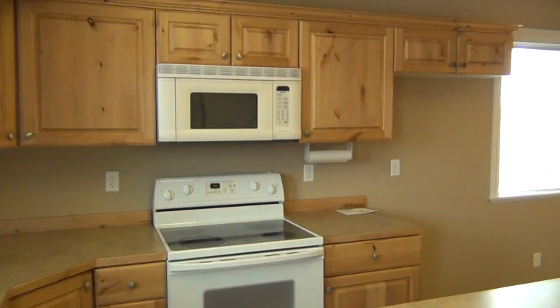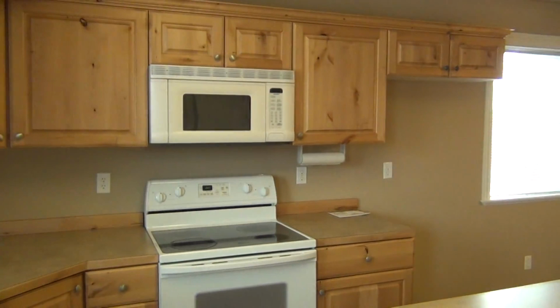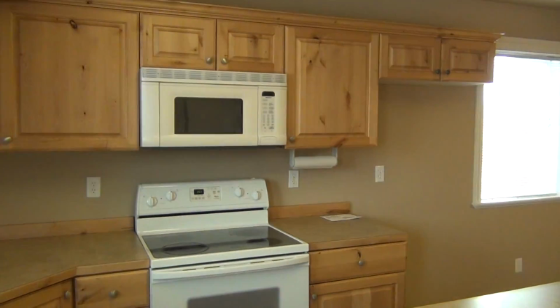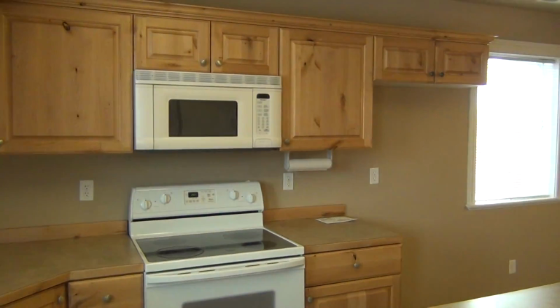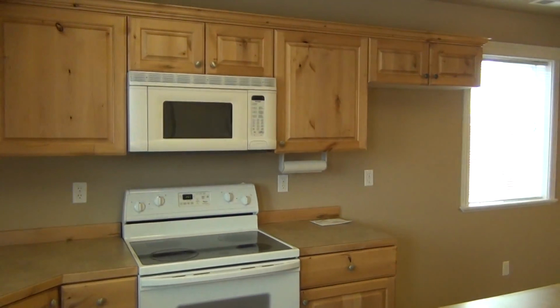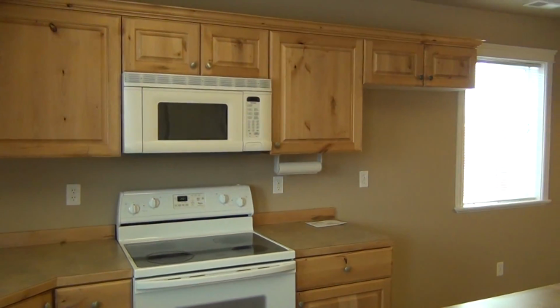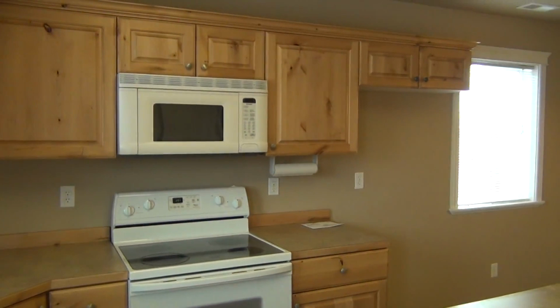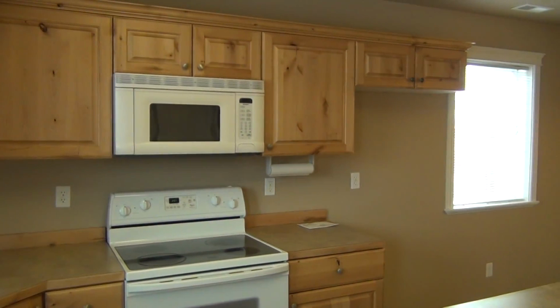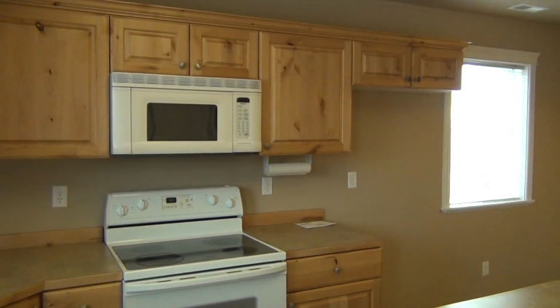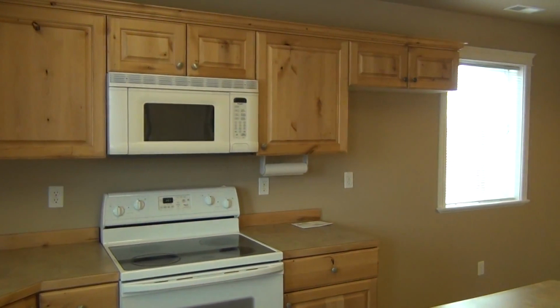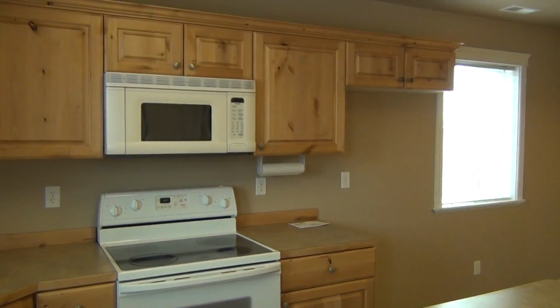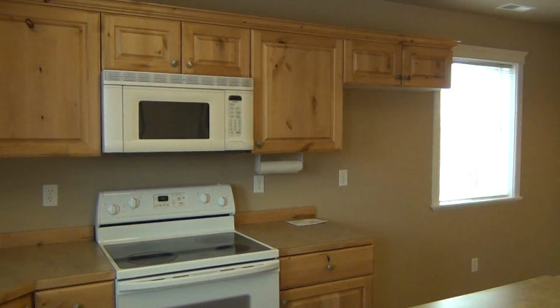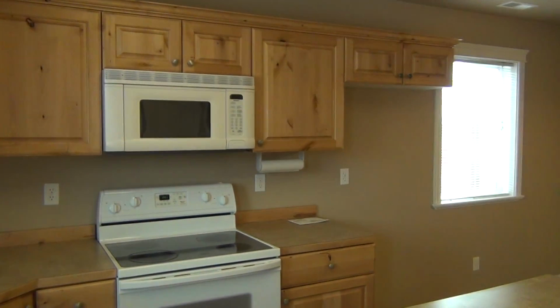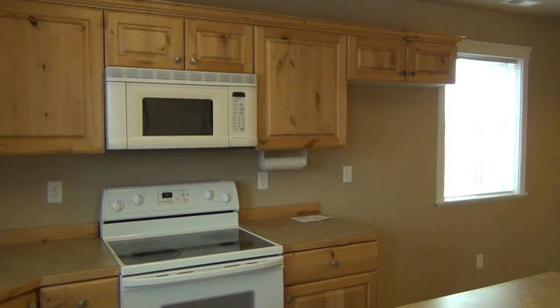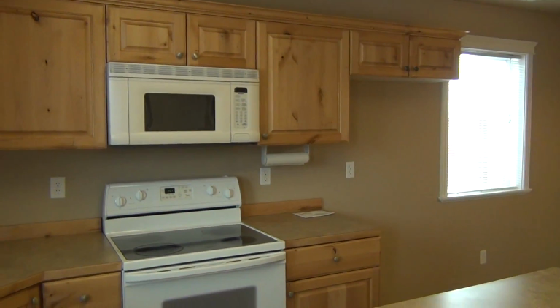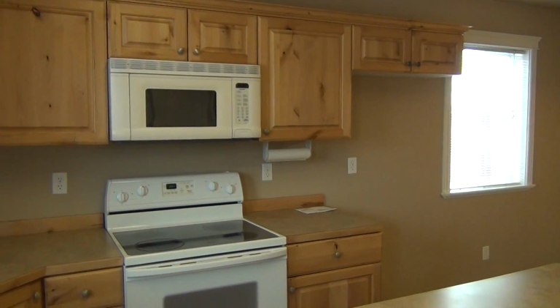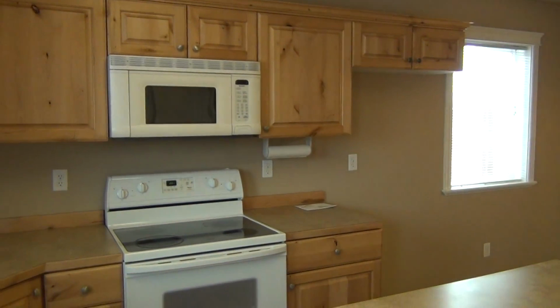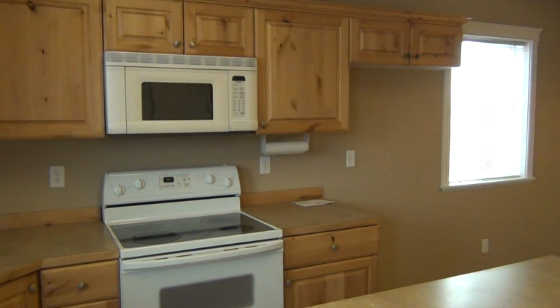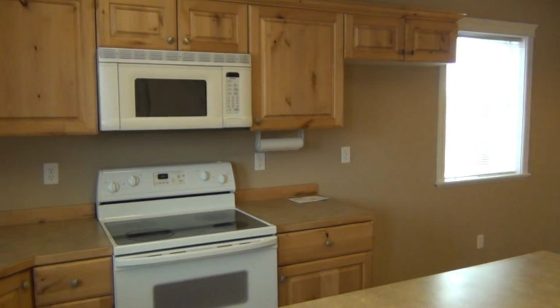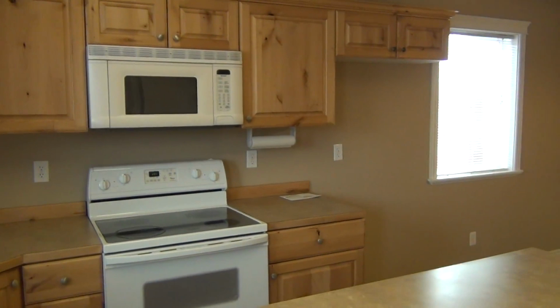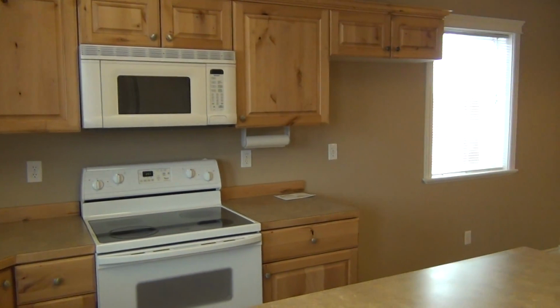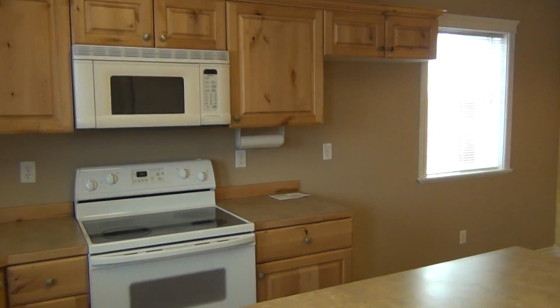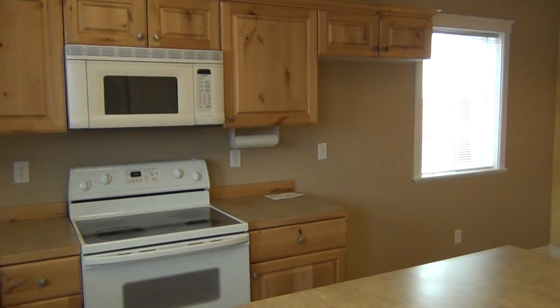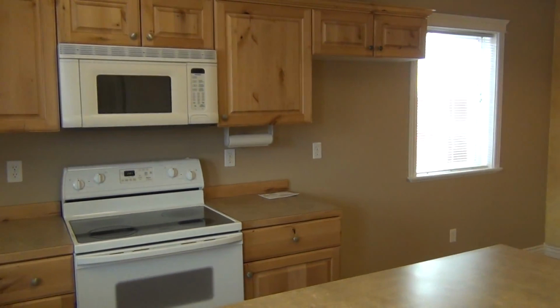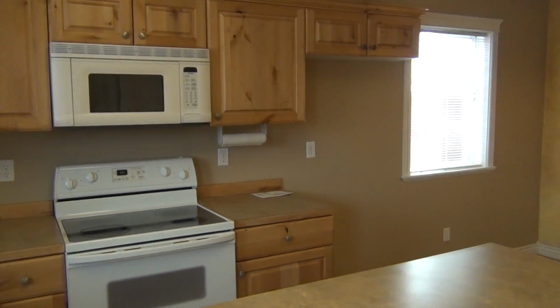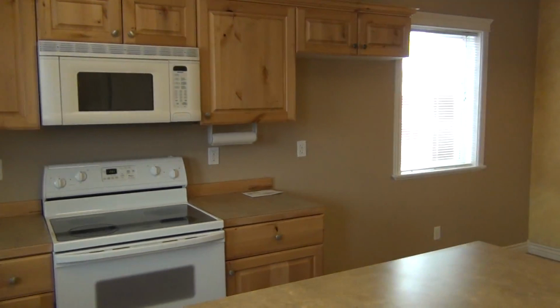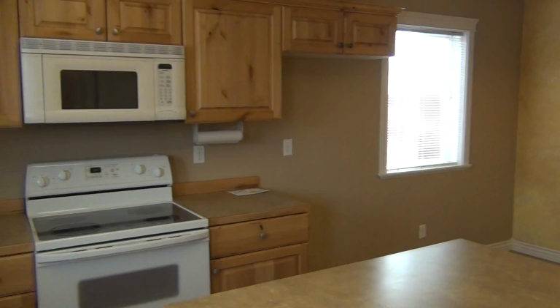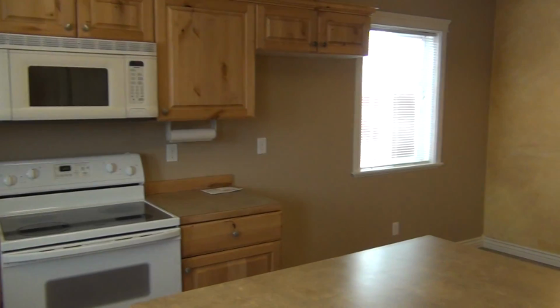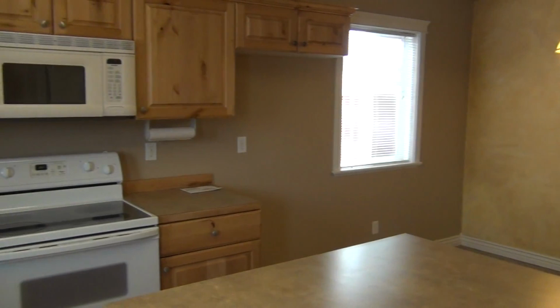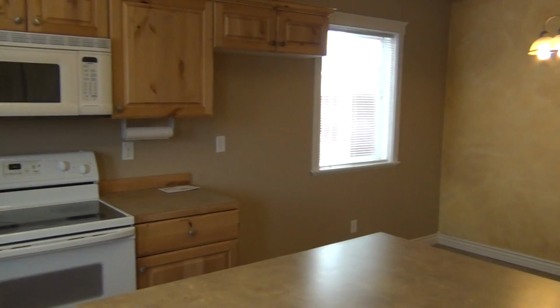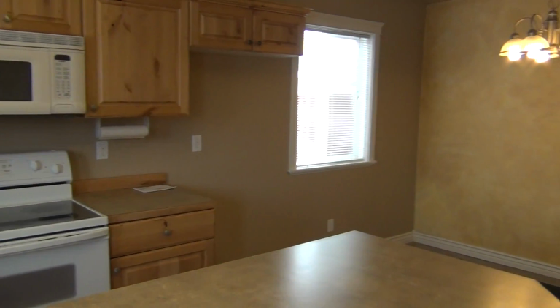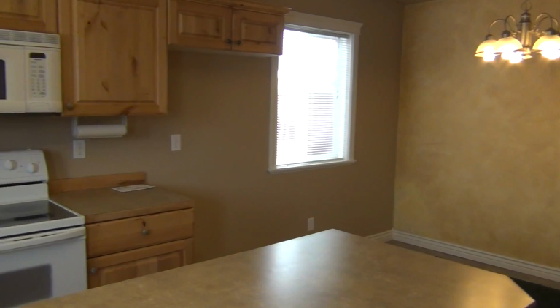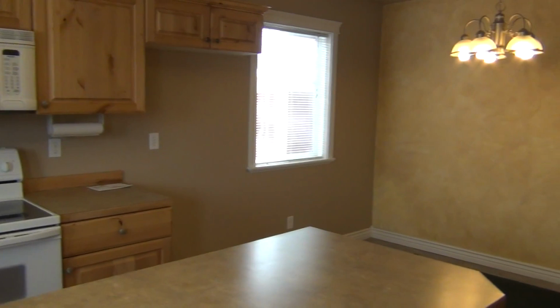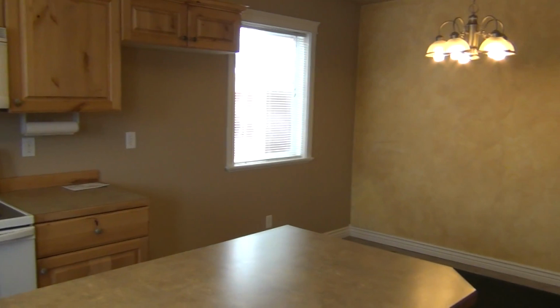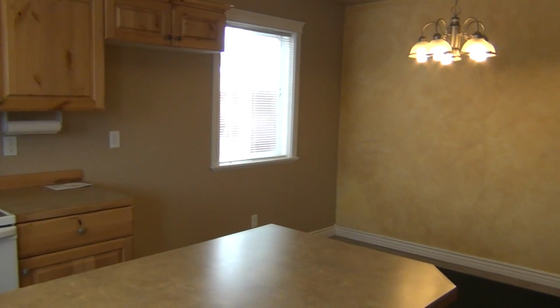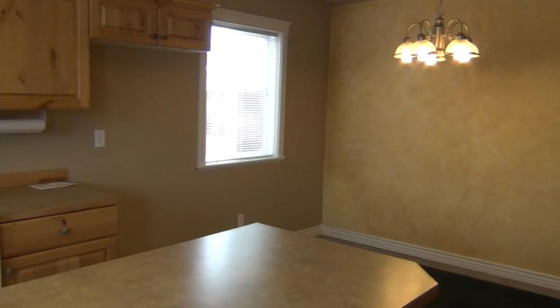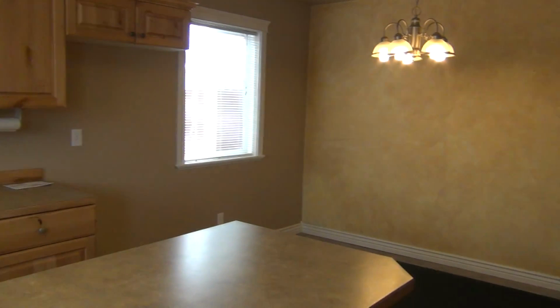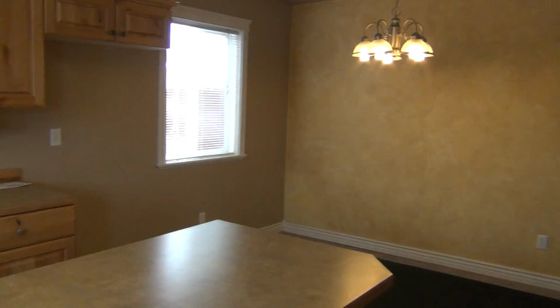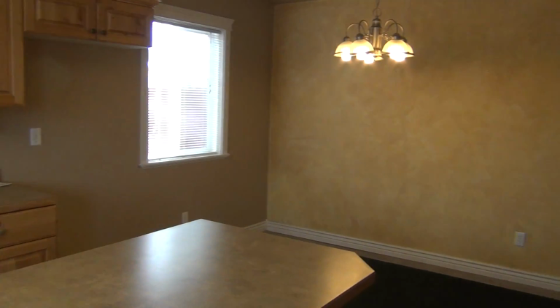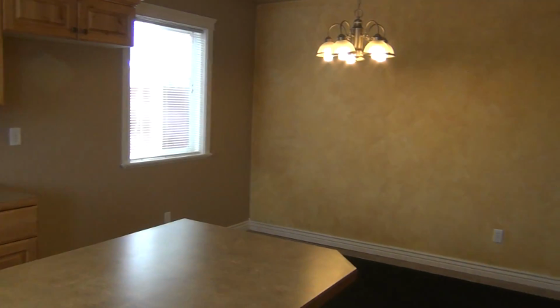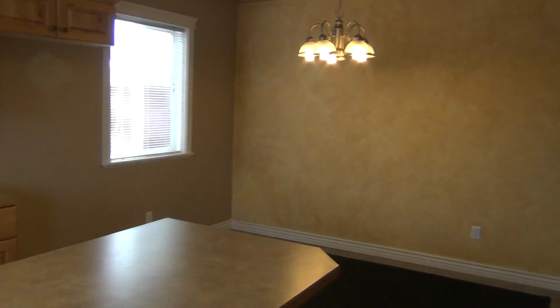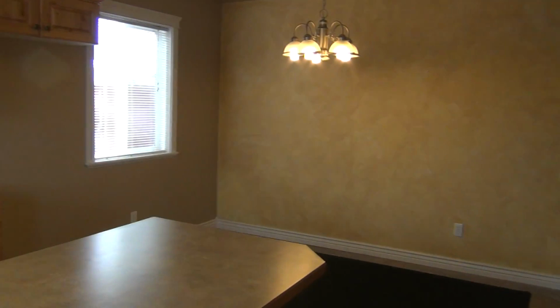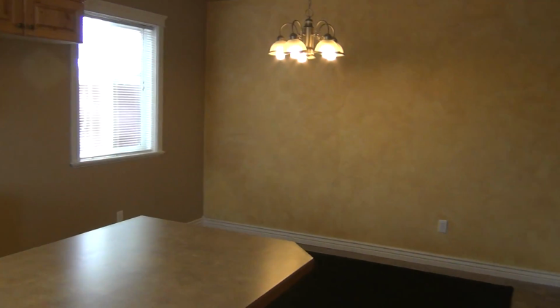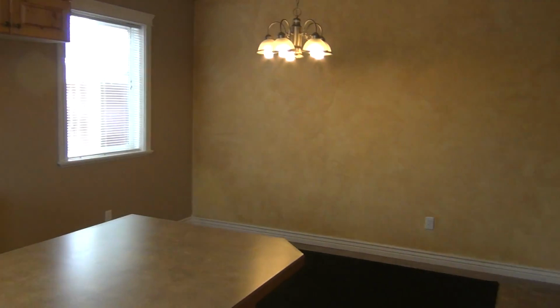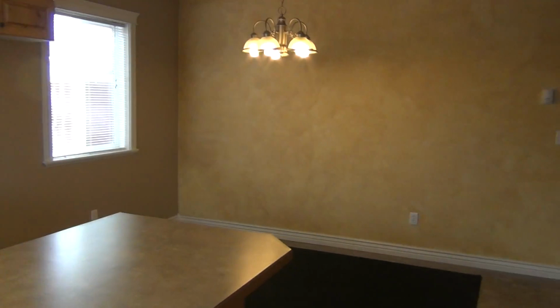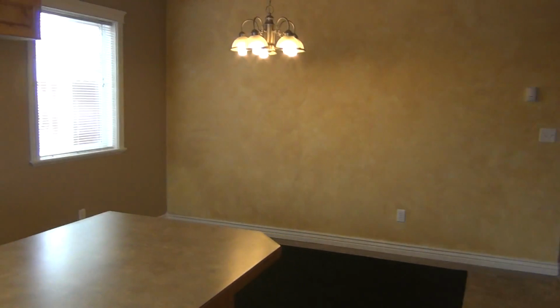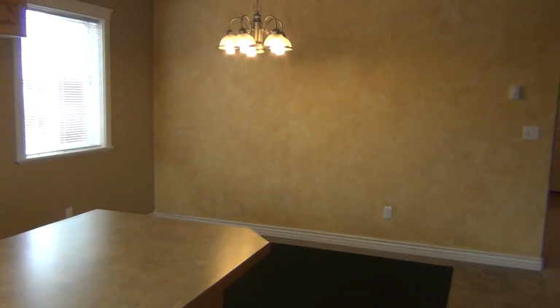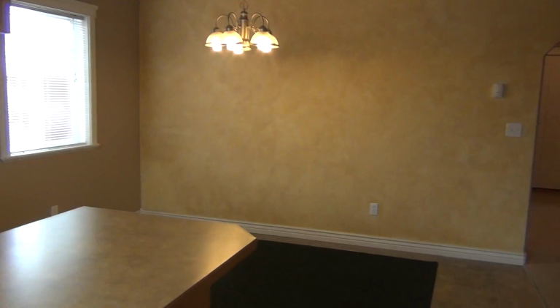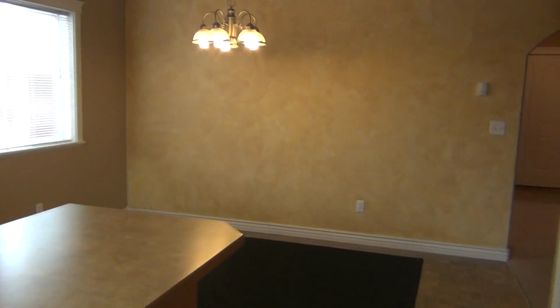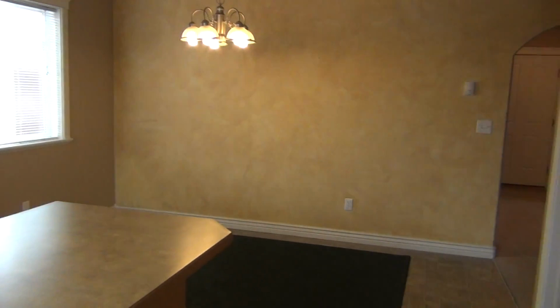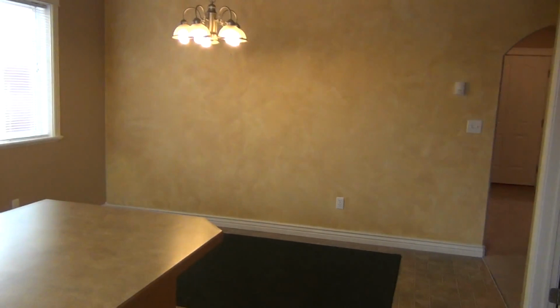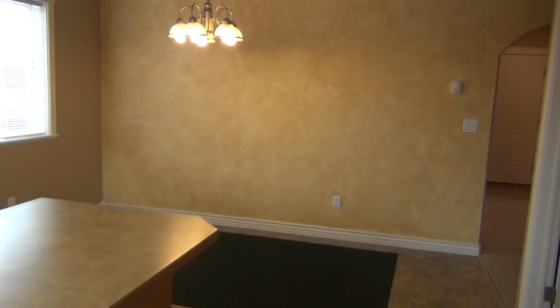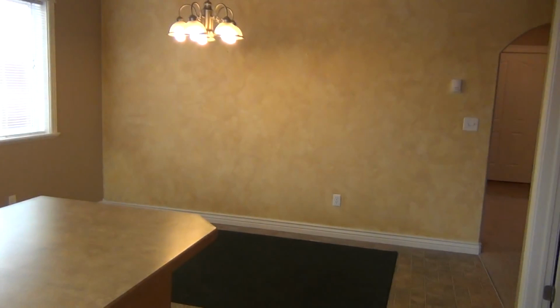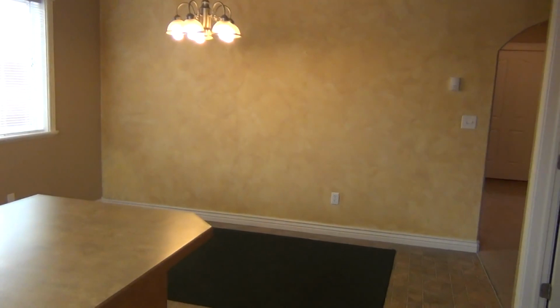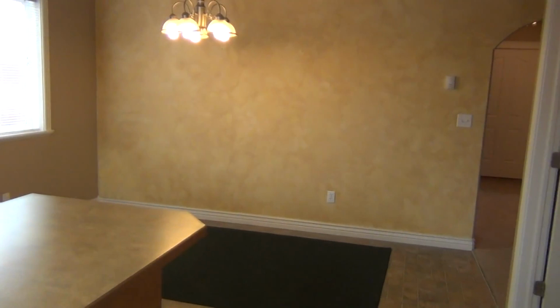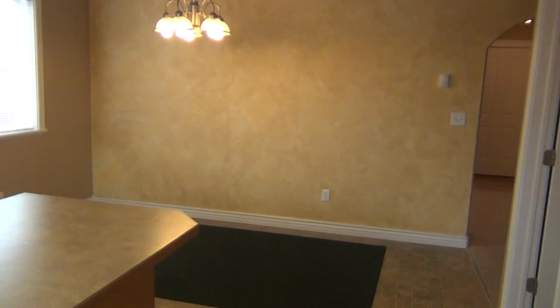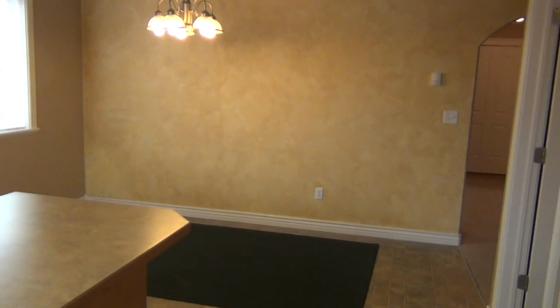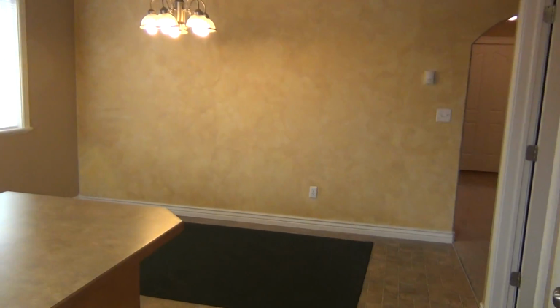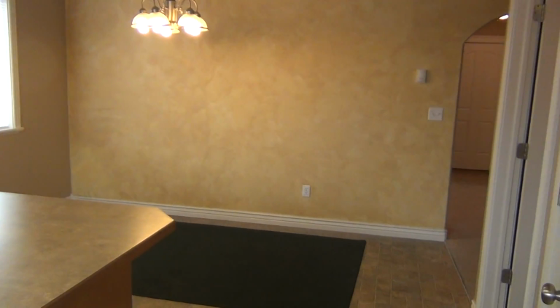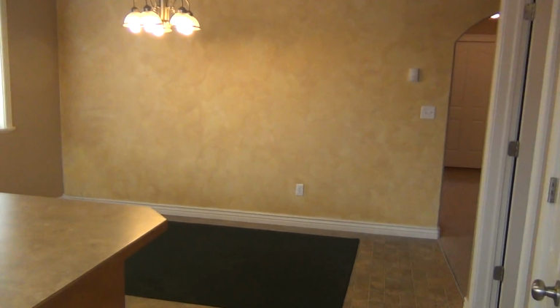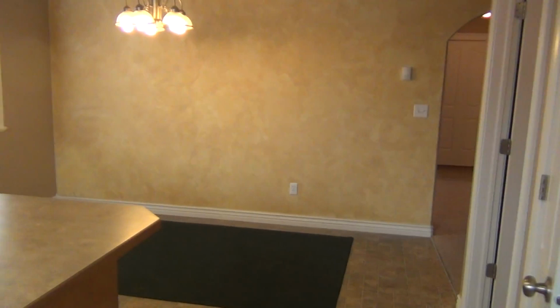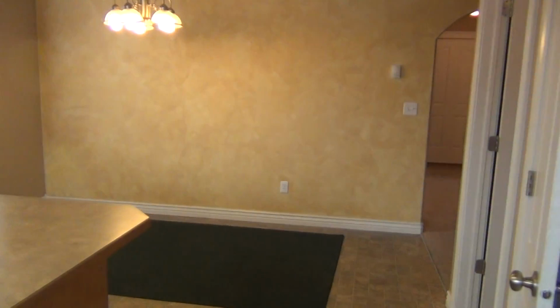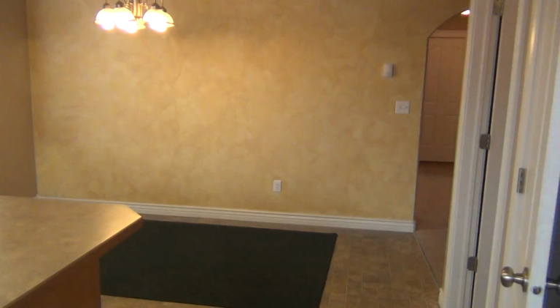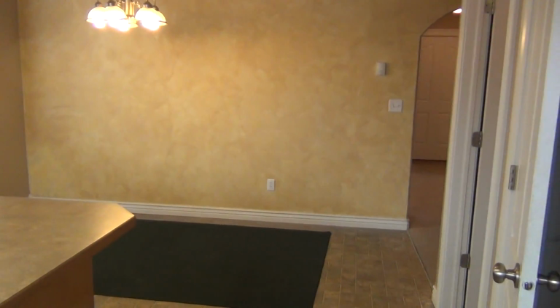Your microwave, your glass top stove. Nice big area over there to put your kitchen table.